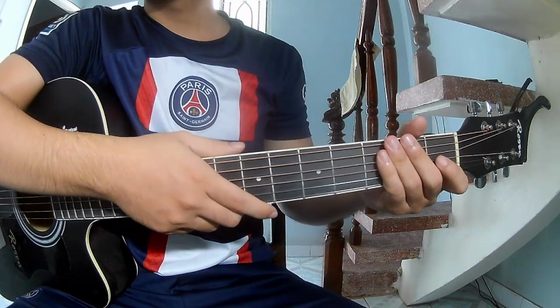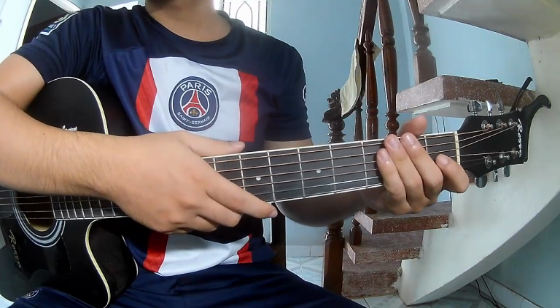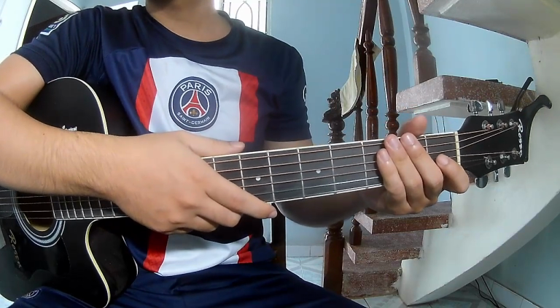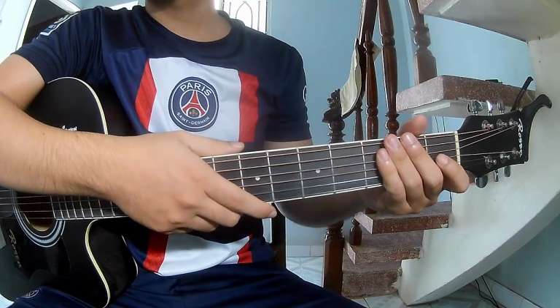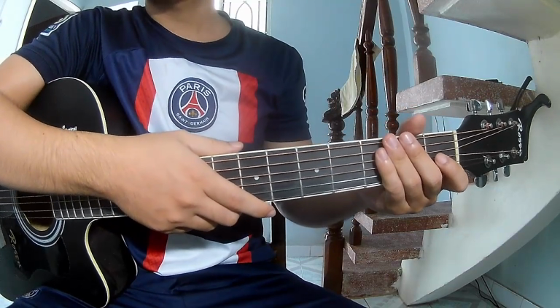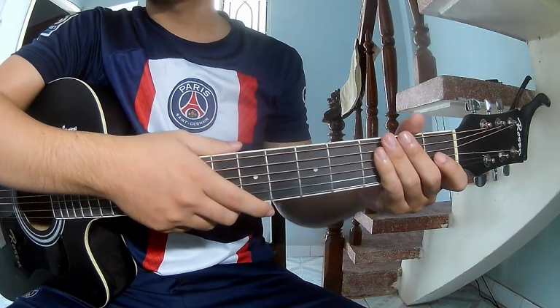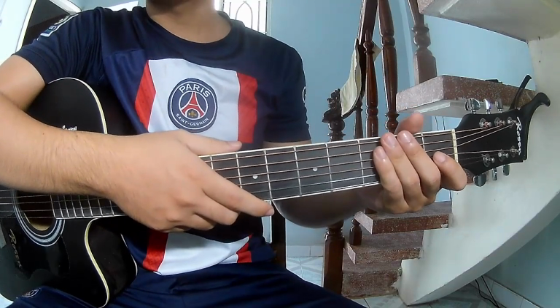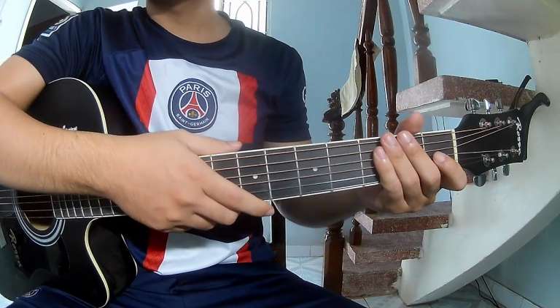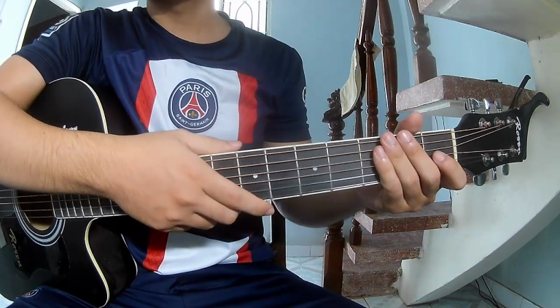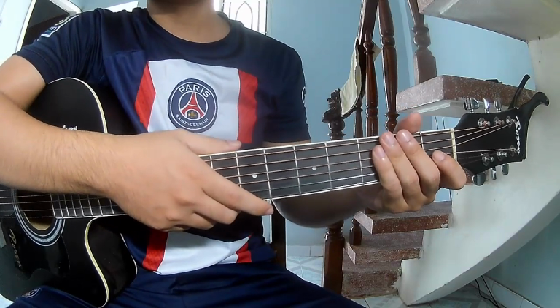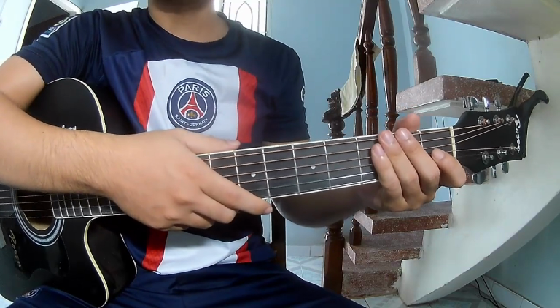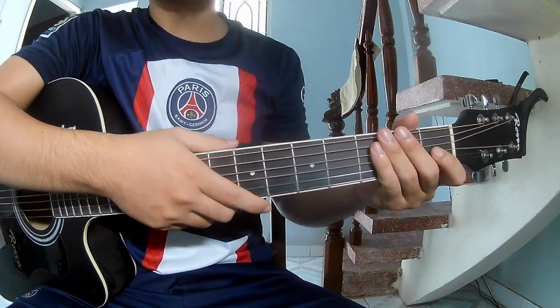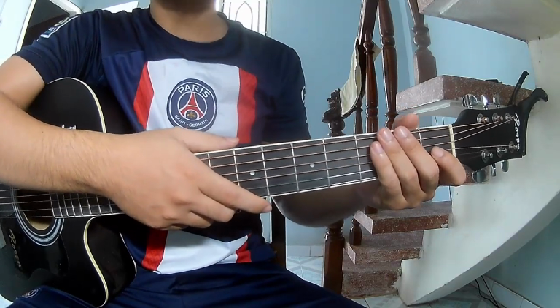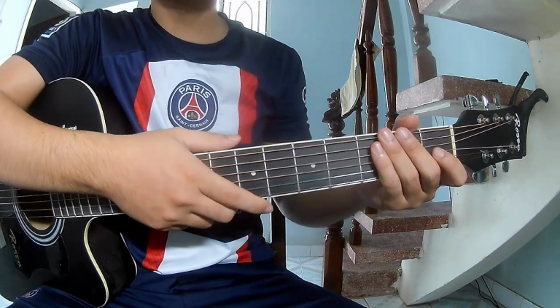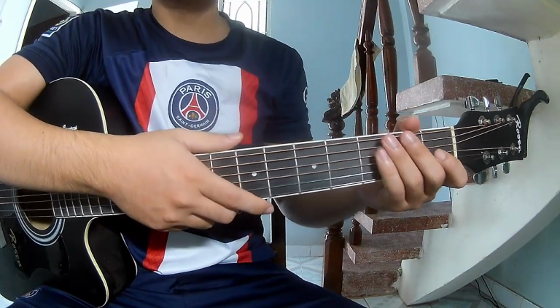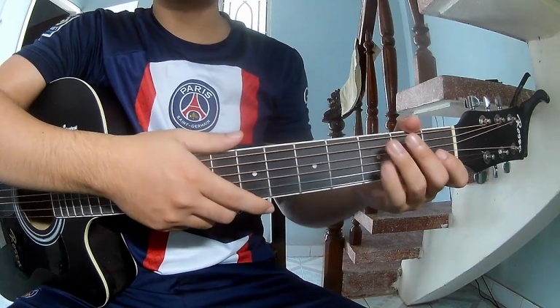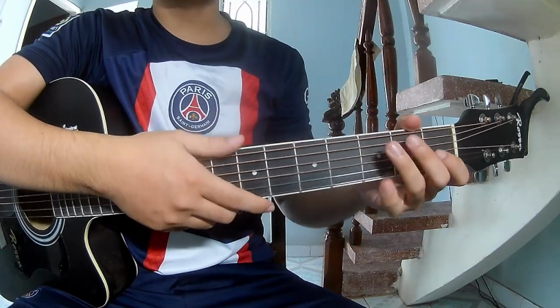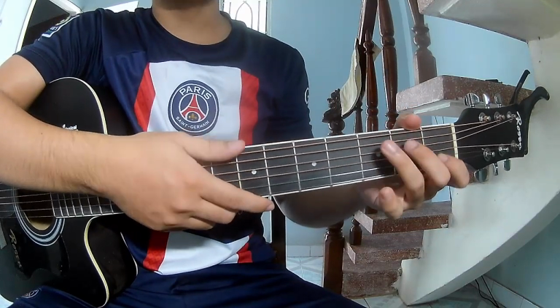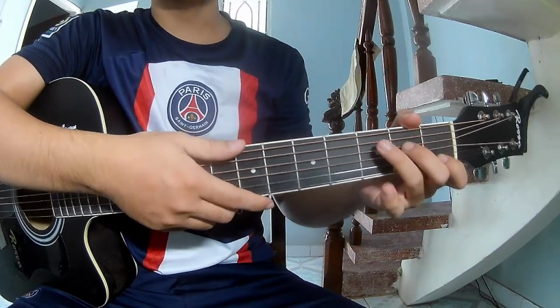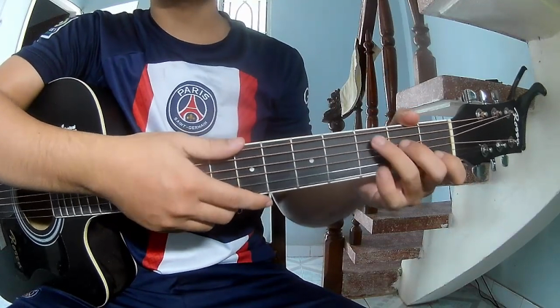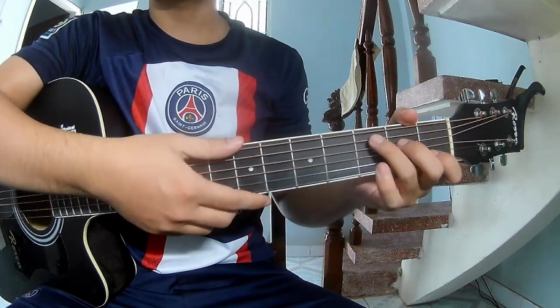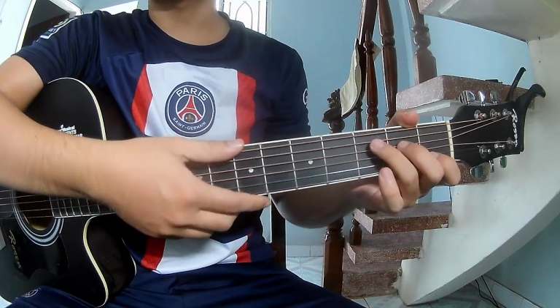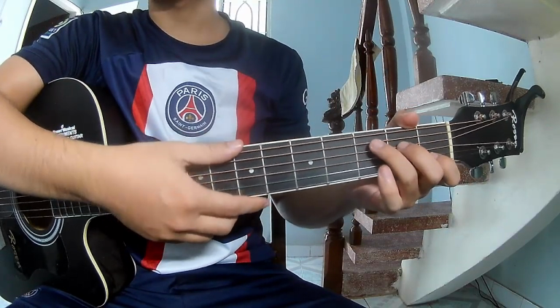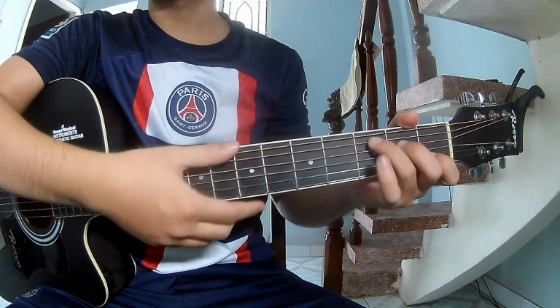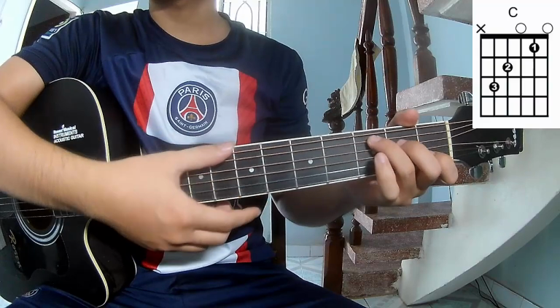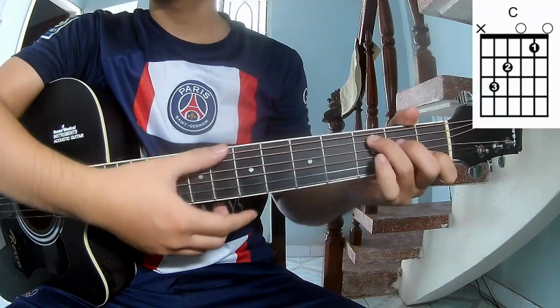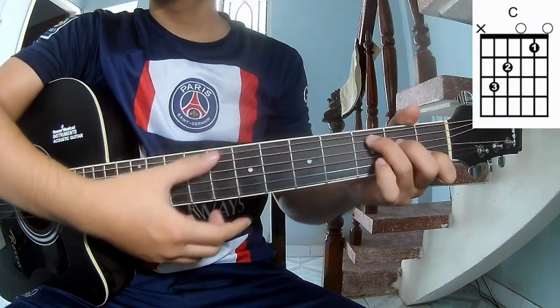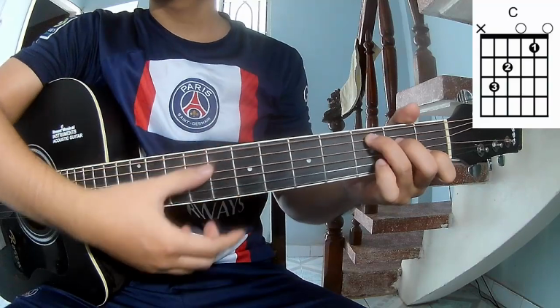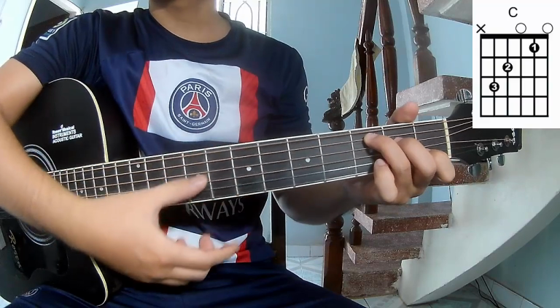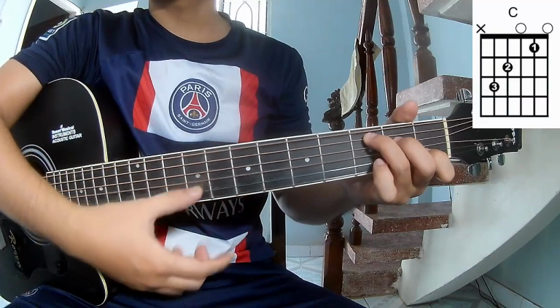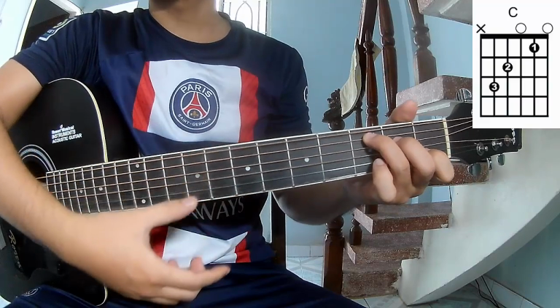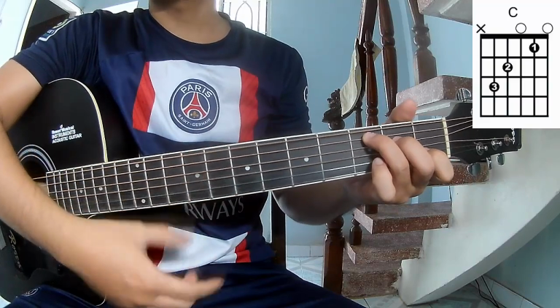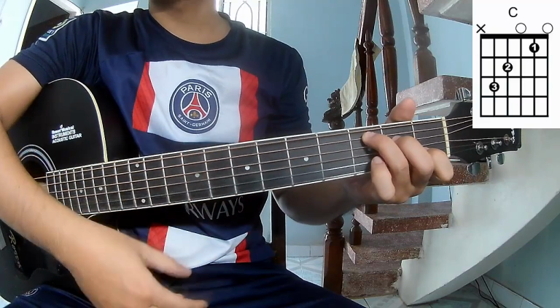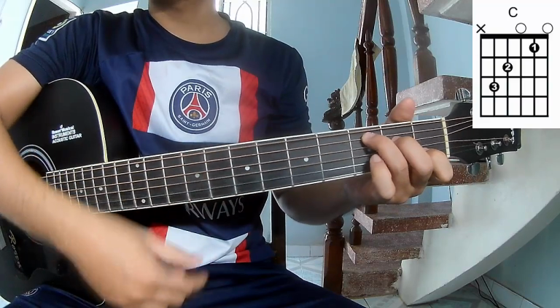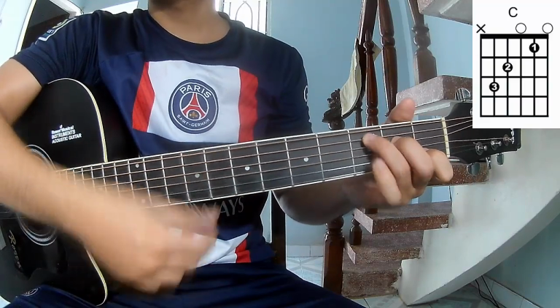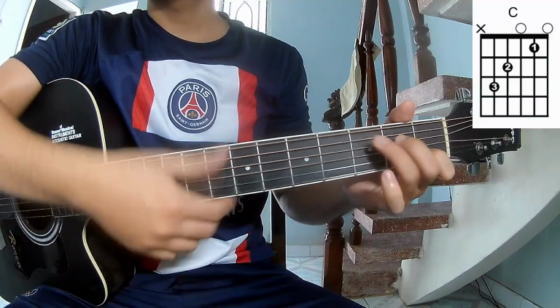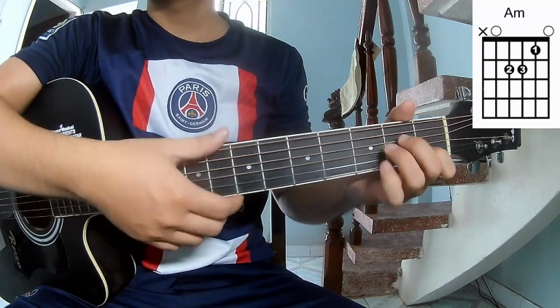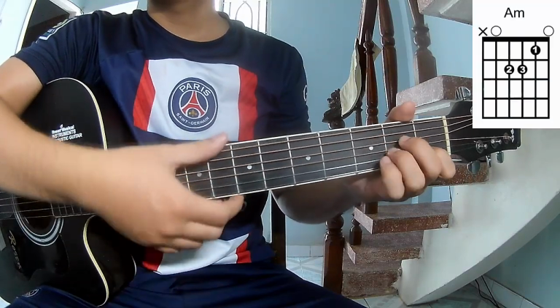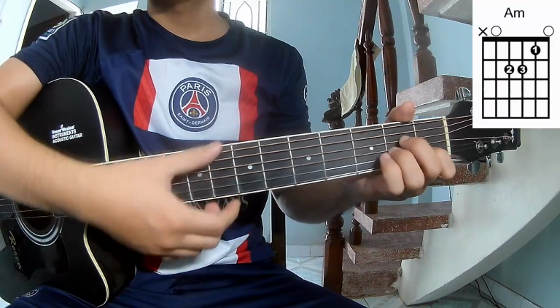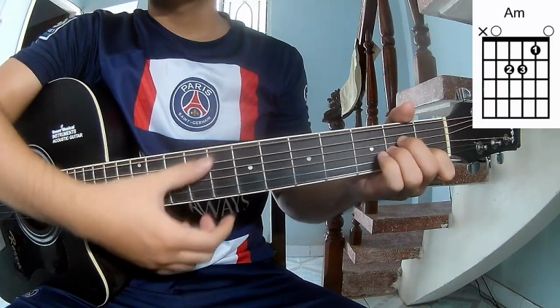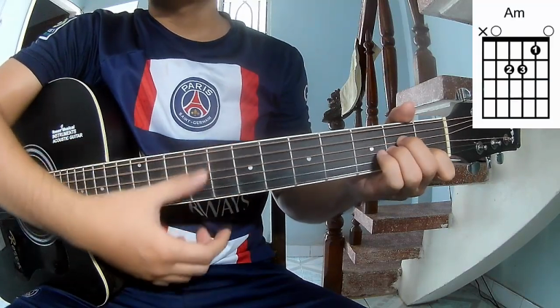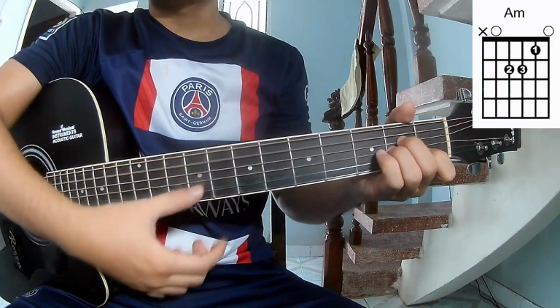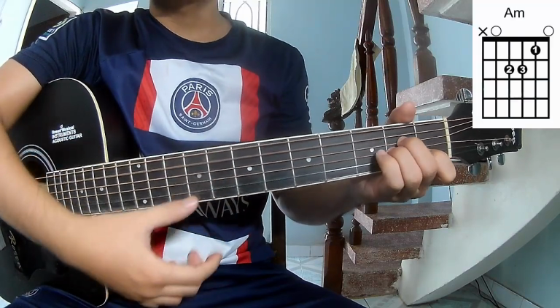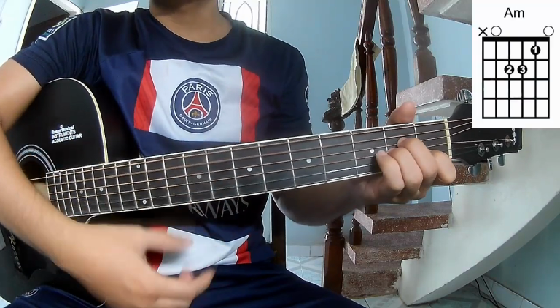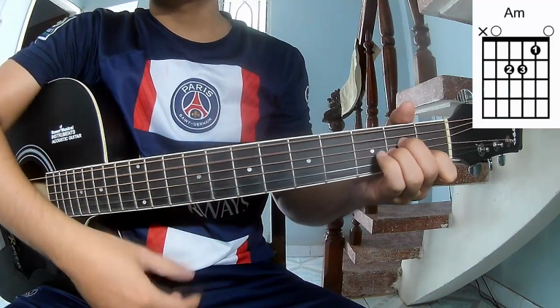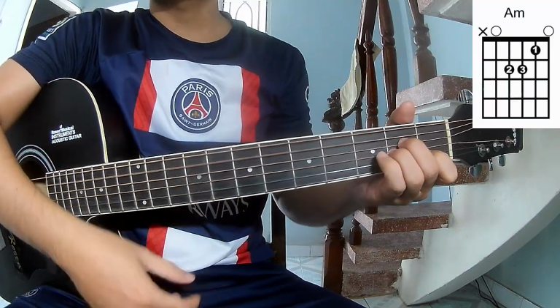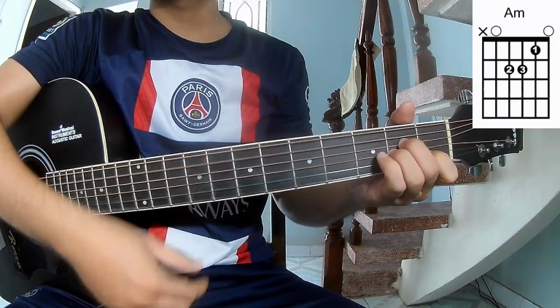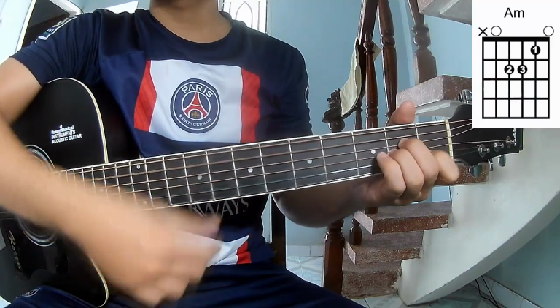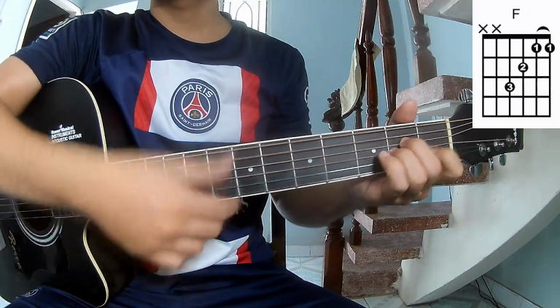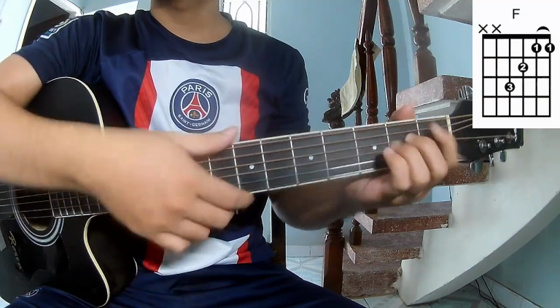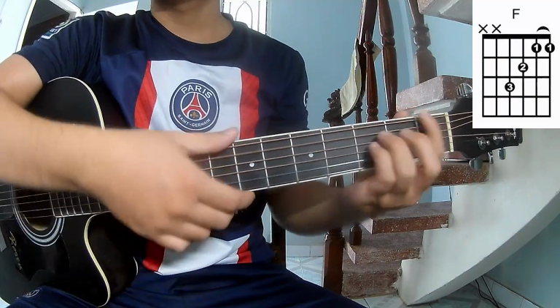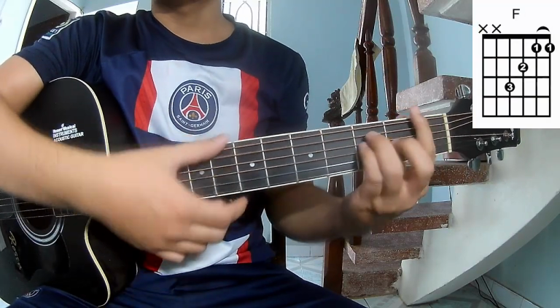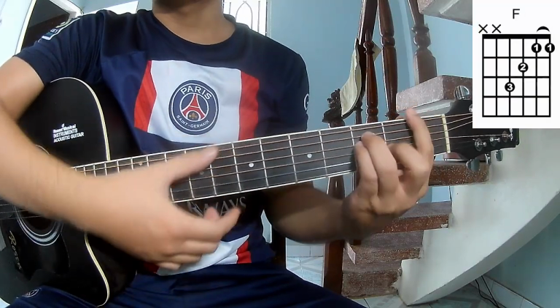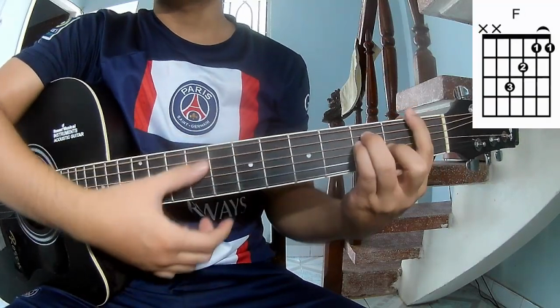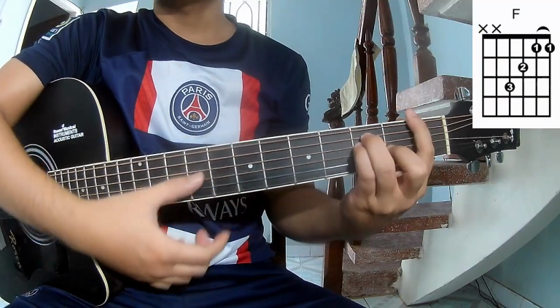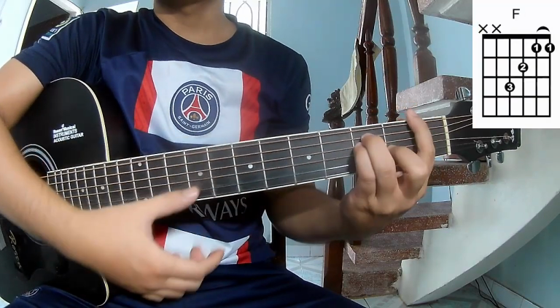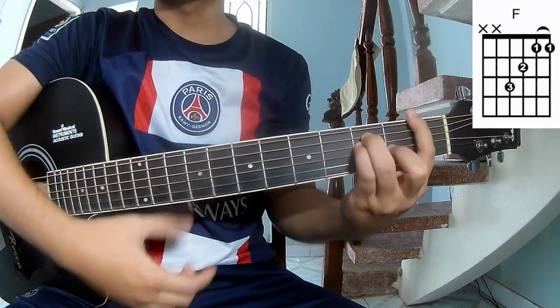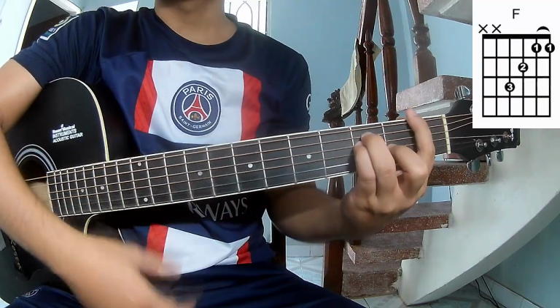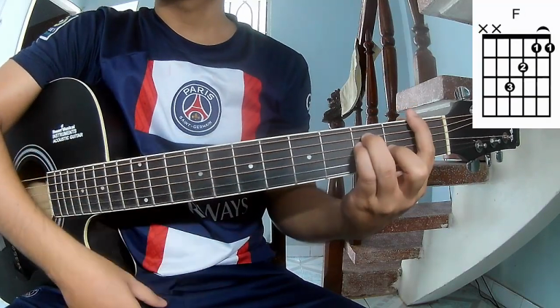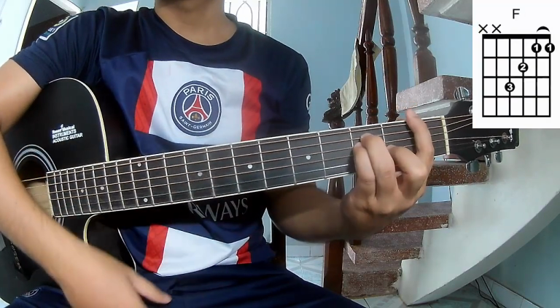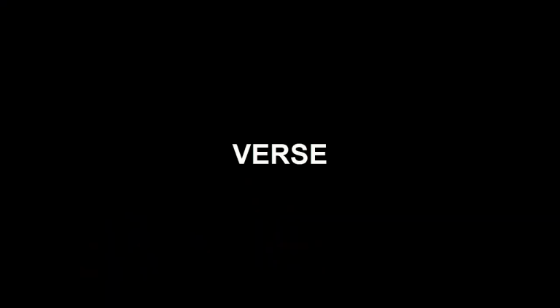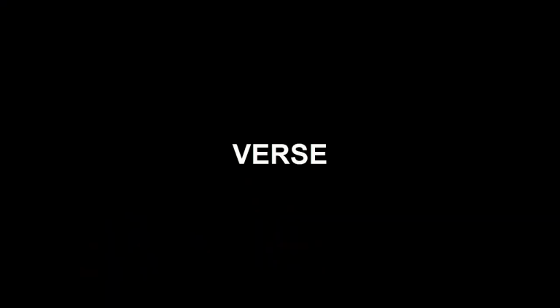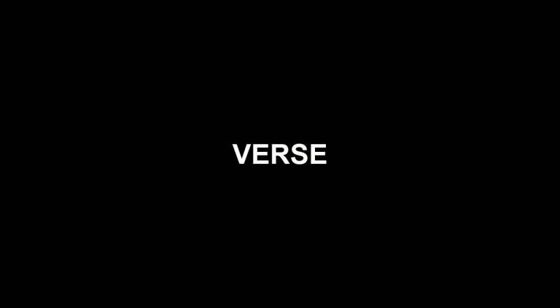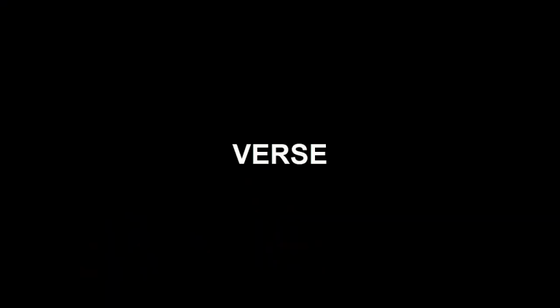The chords to this song are C, A, M, N, M.